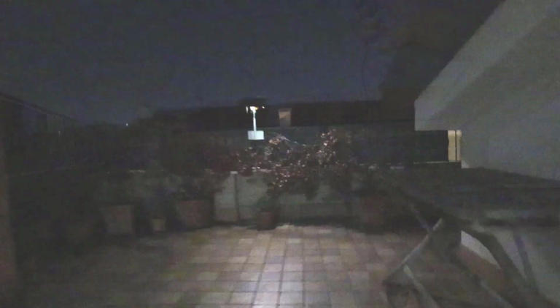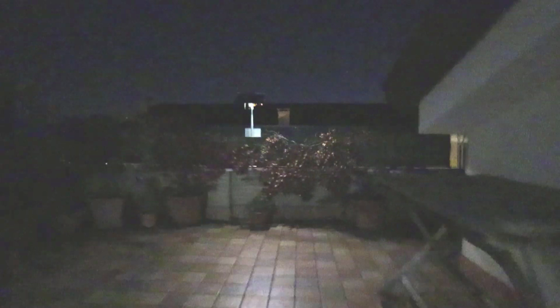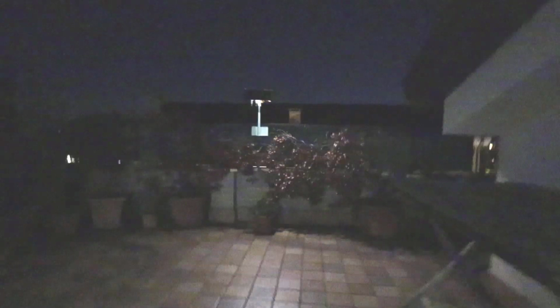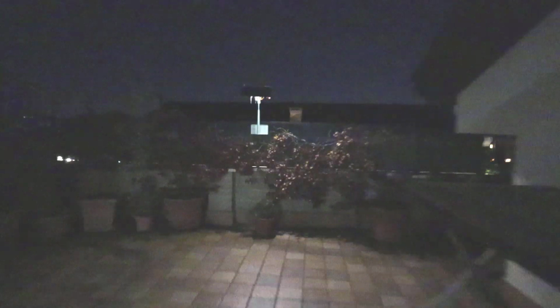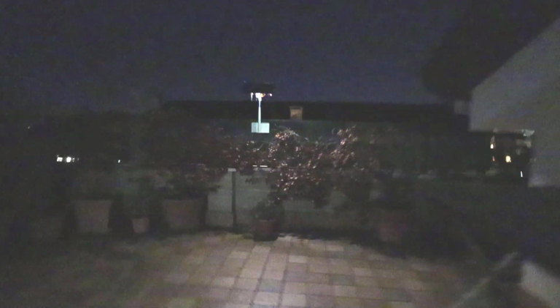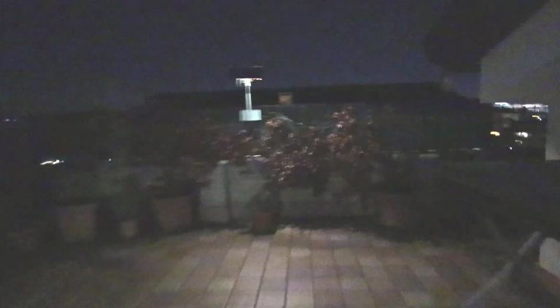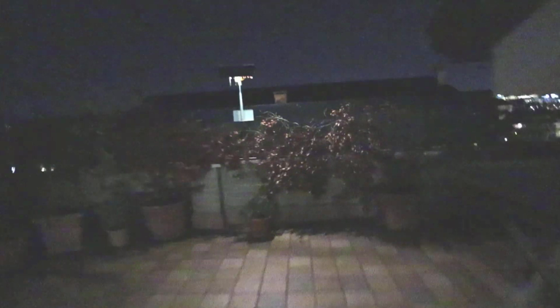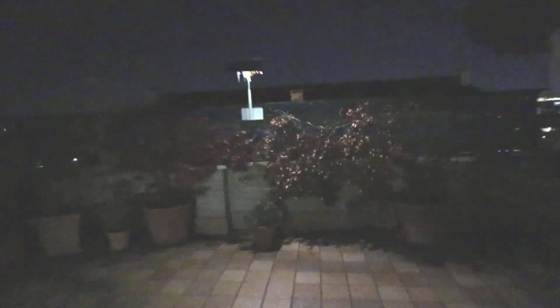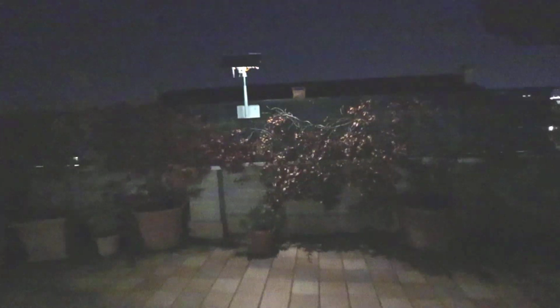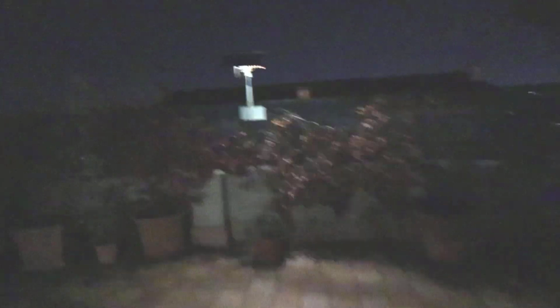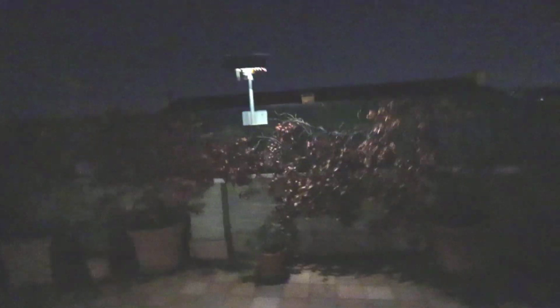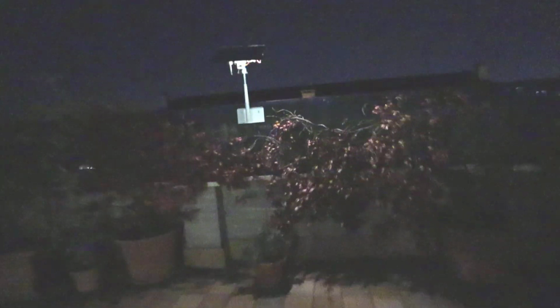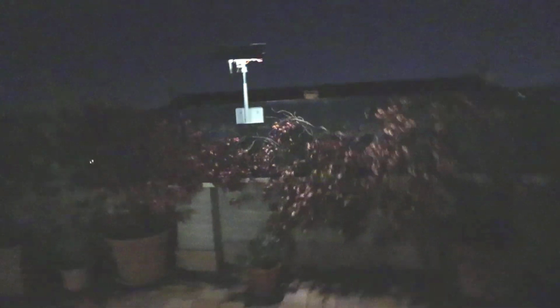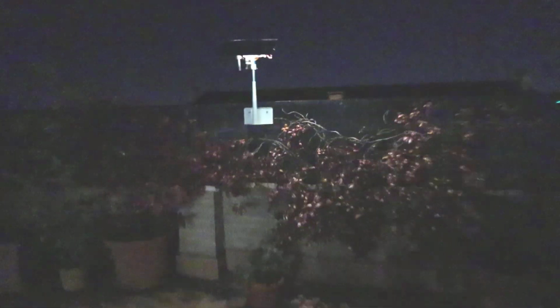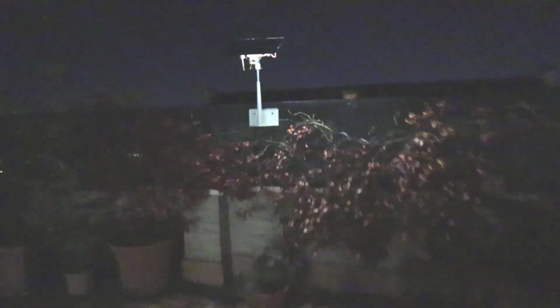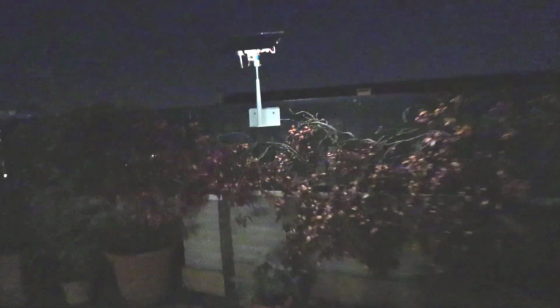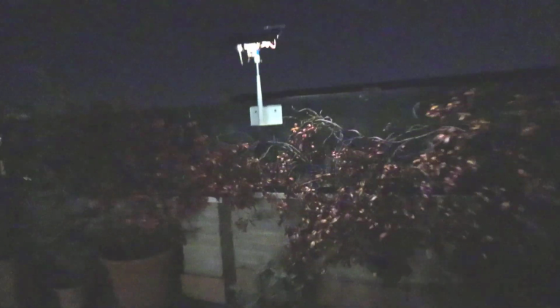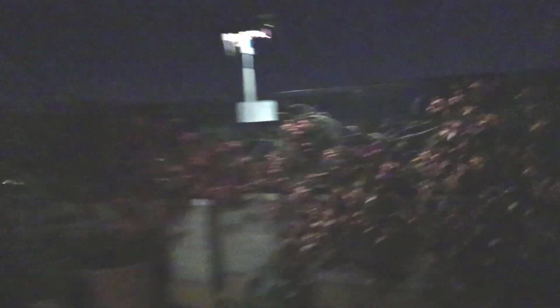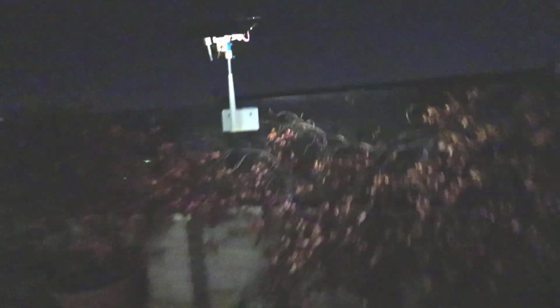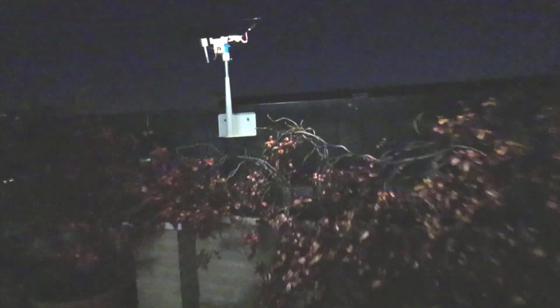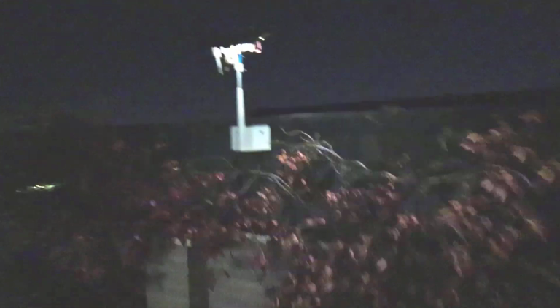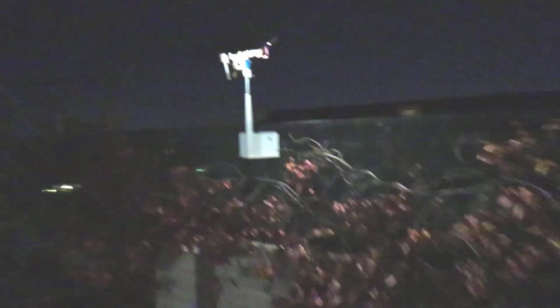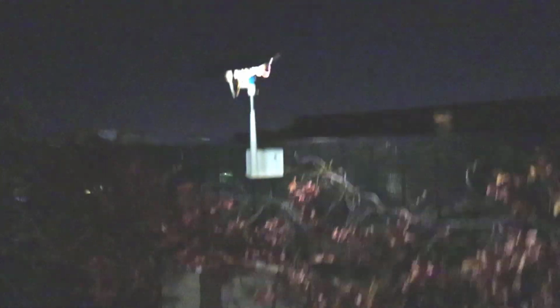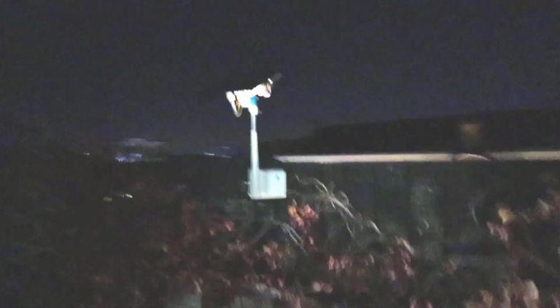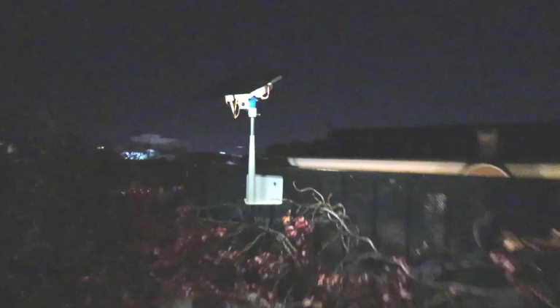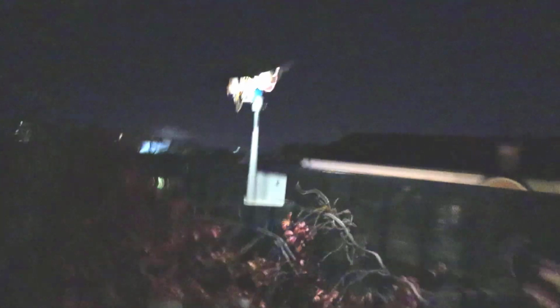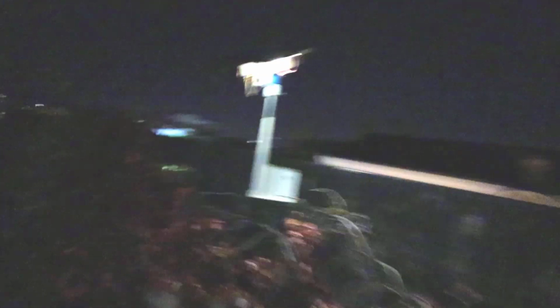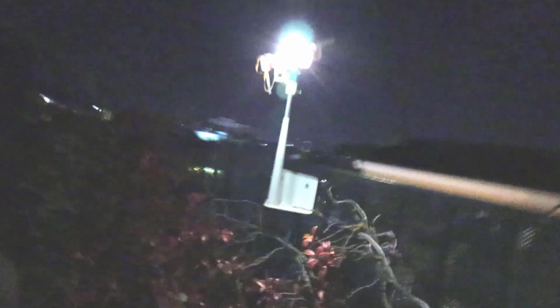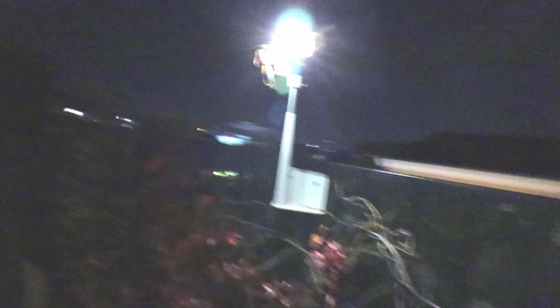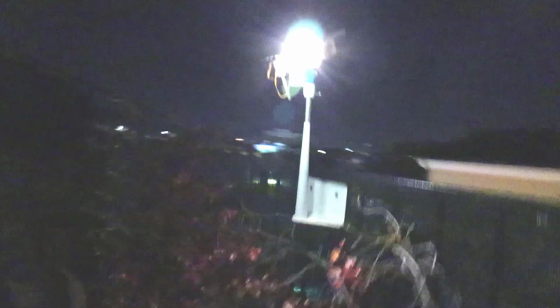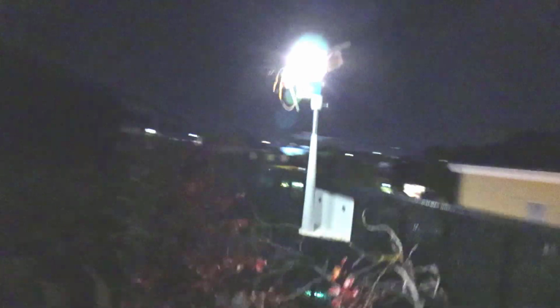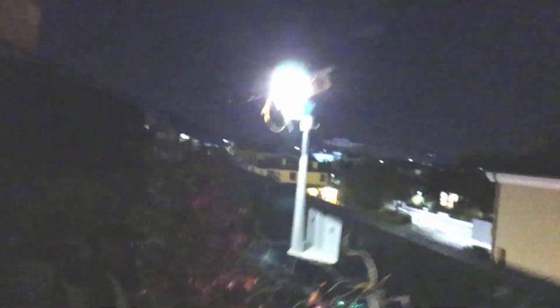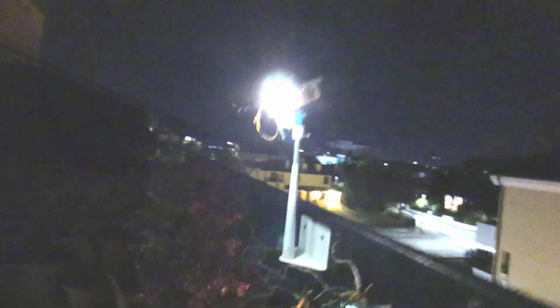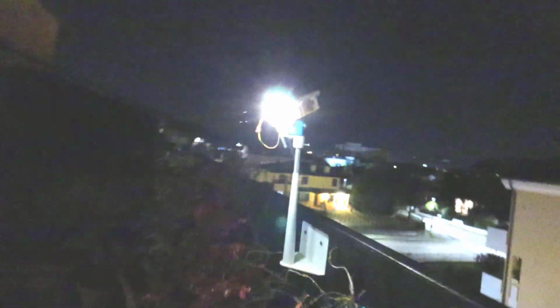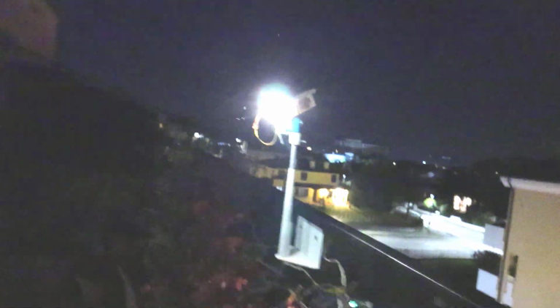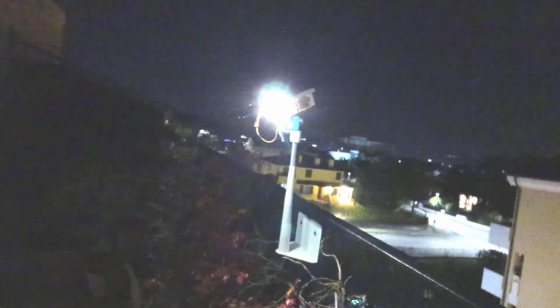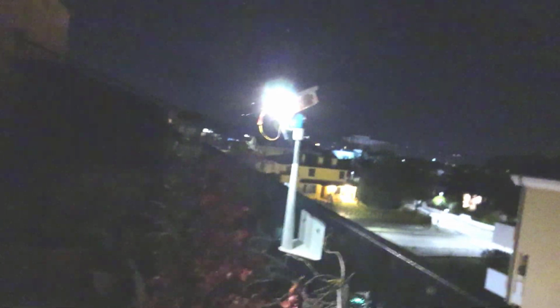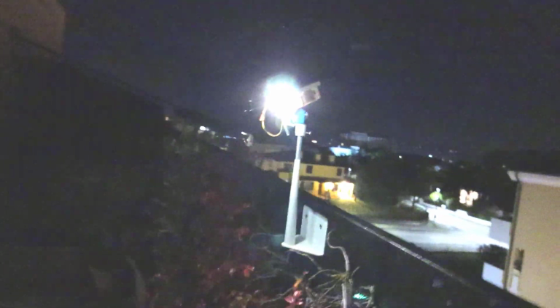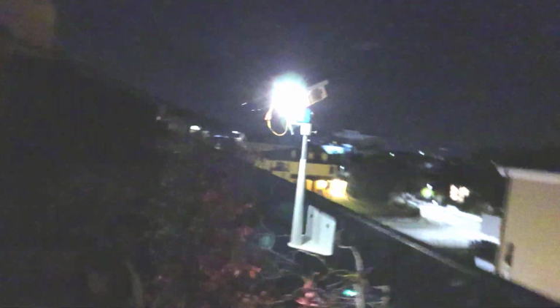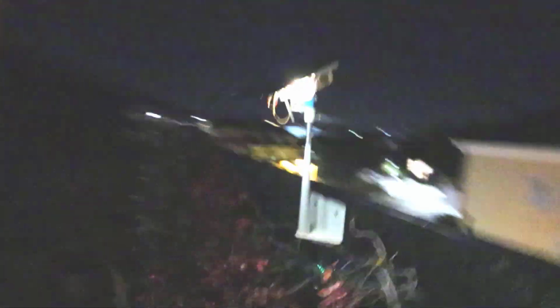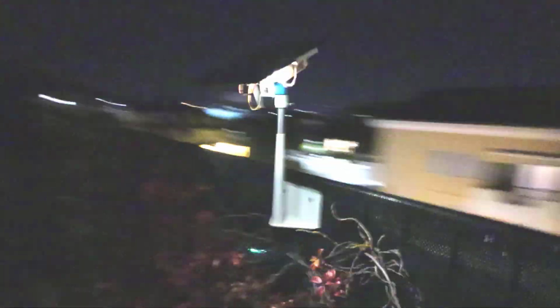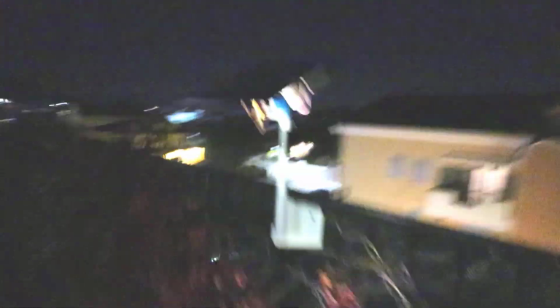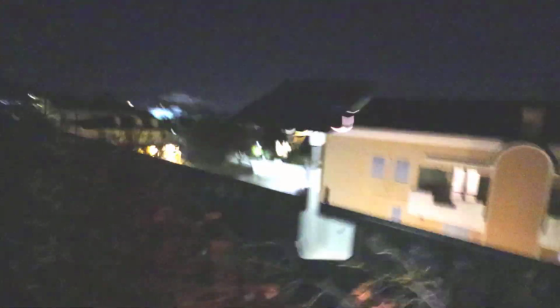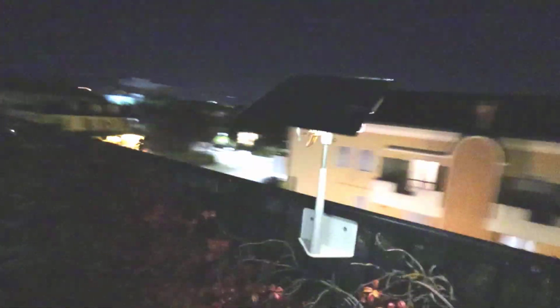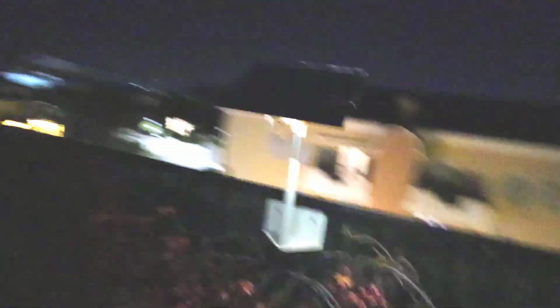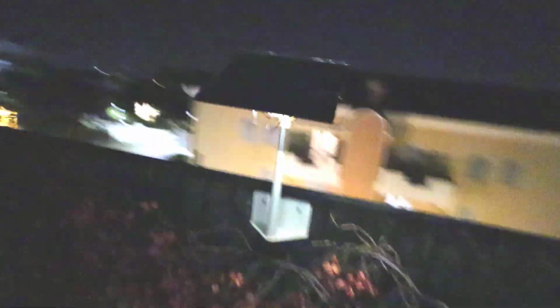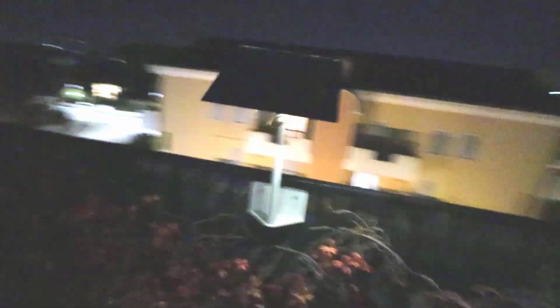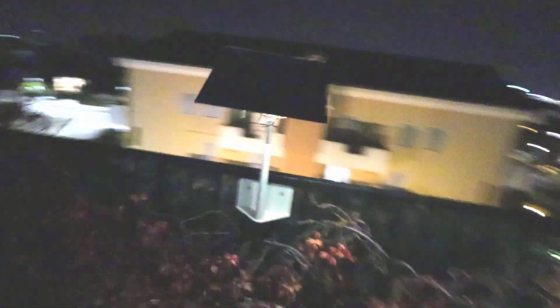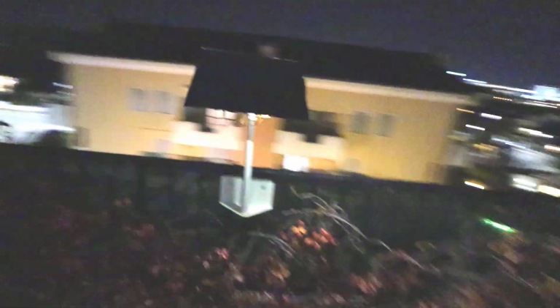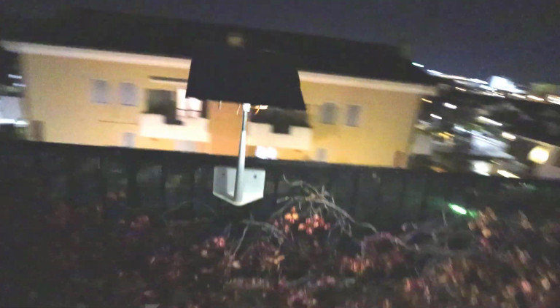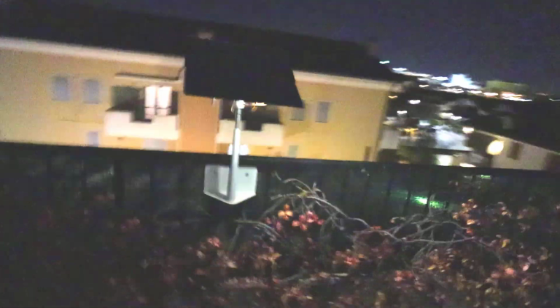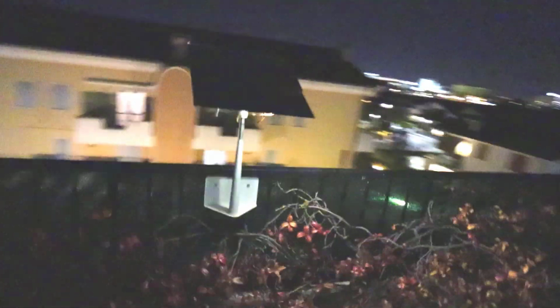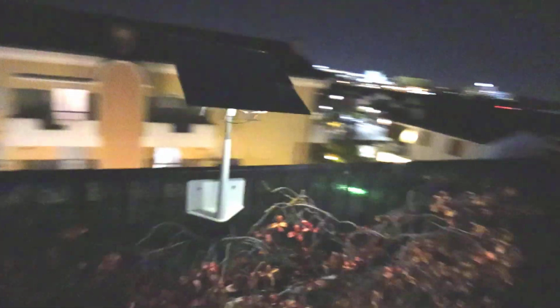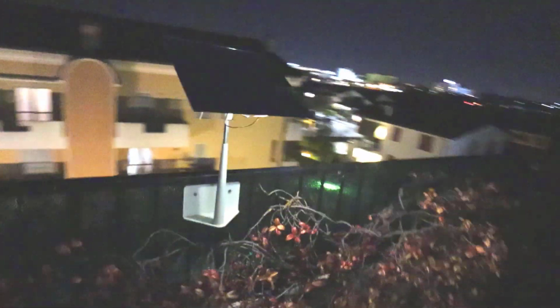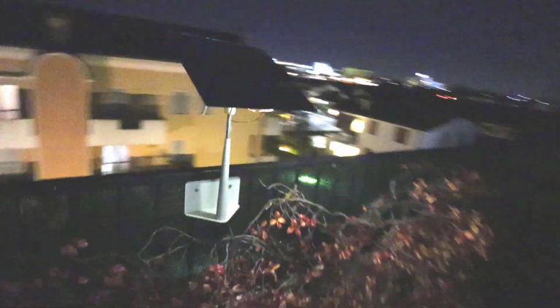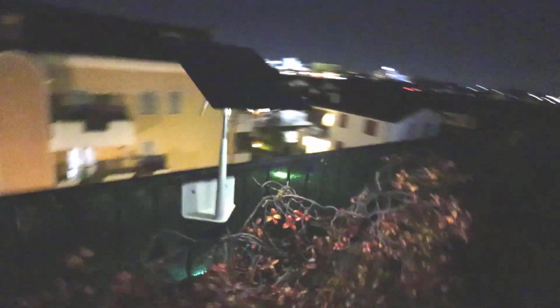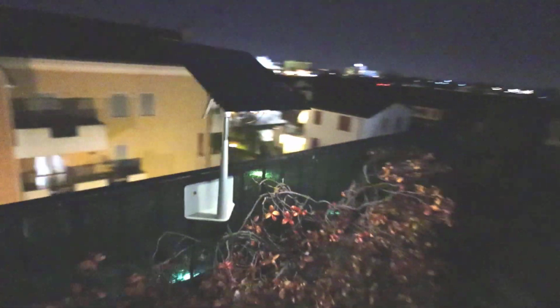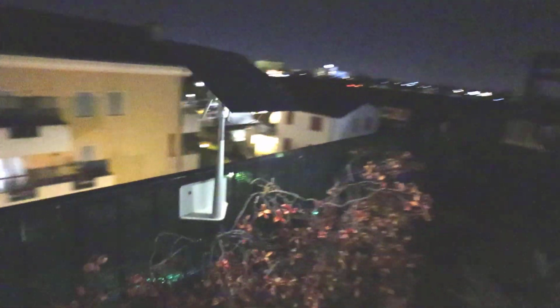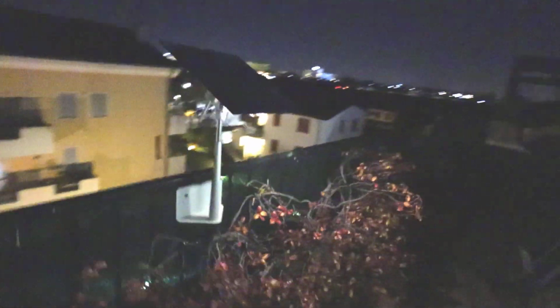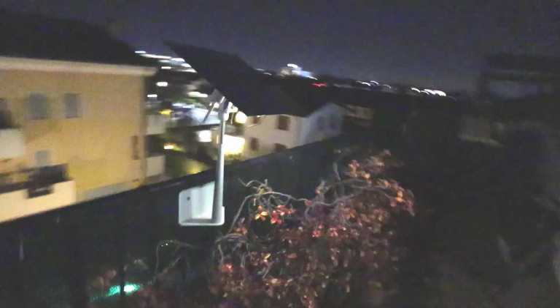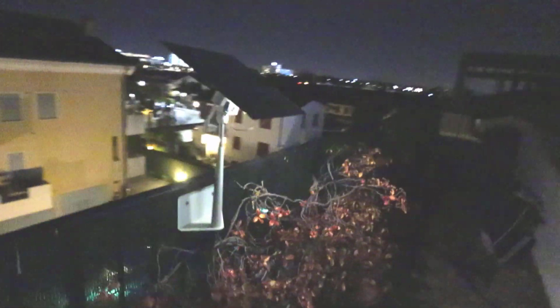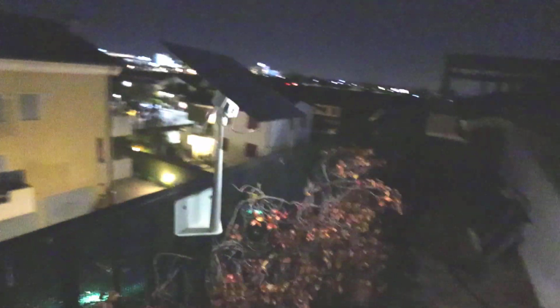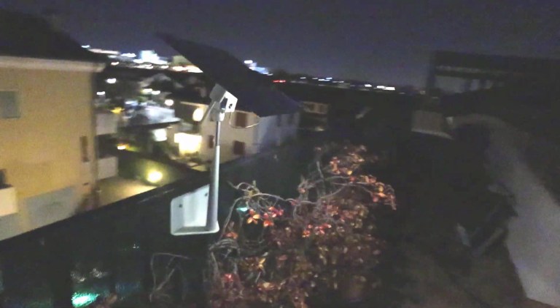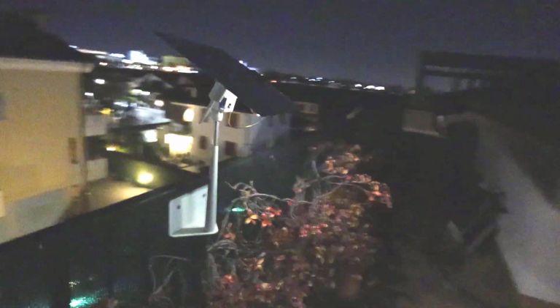At night, with some energy left over from the solar panel, a small LED transforms the heliostat into a lantern.